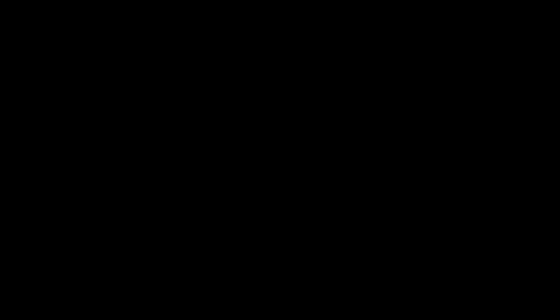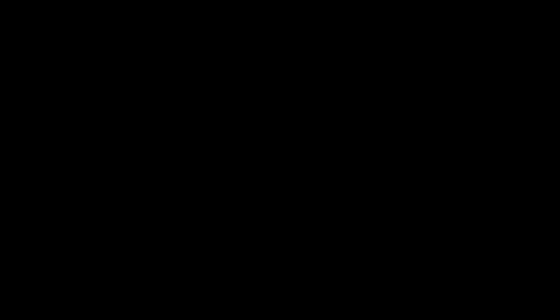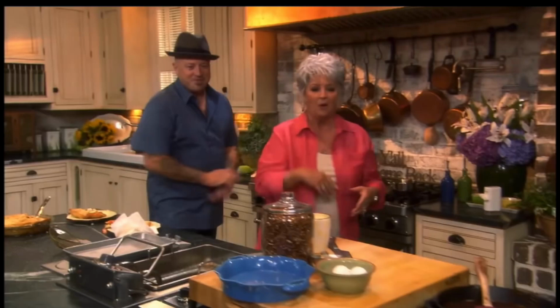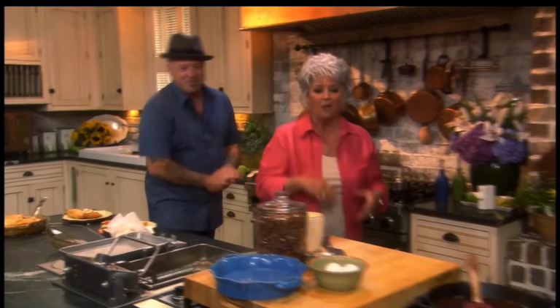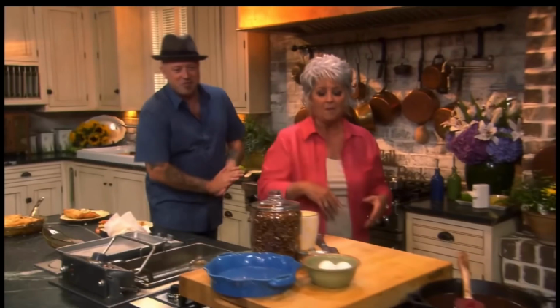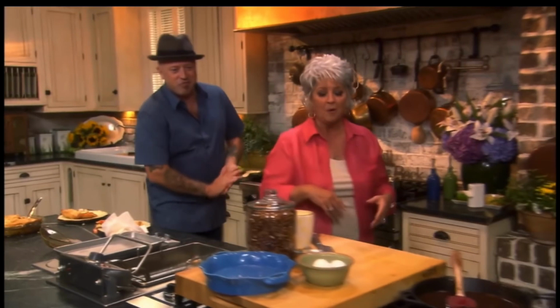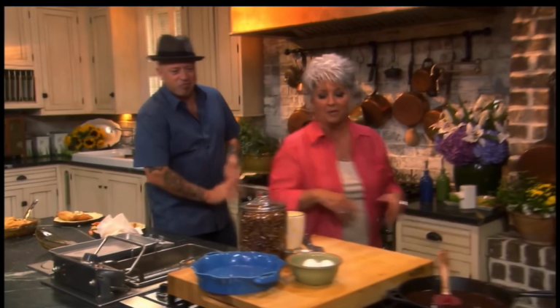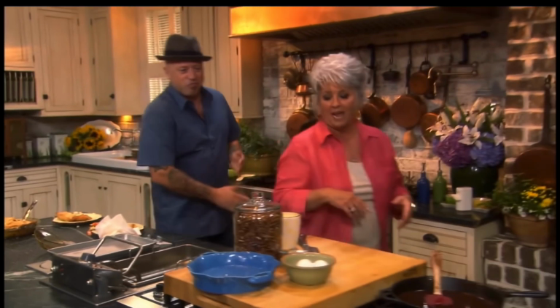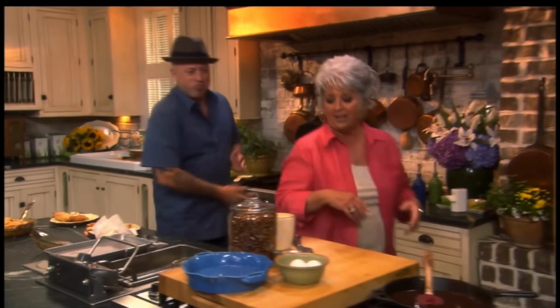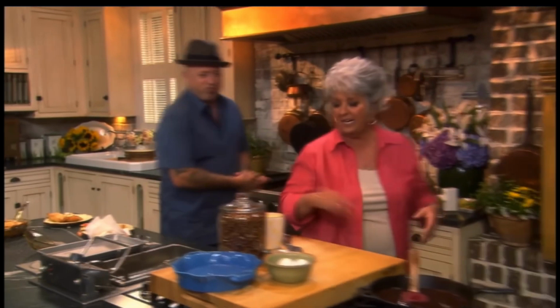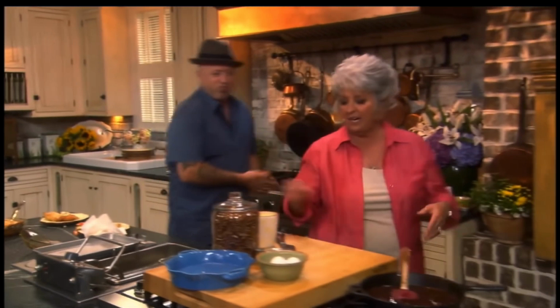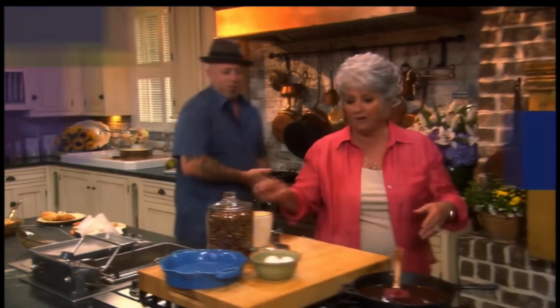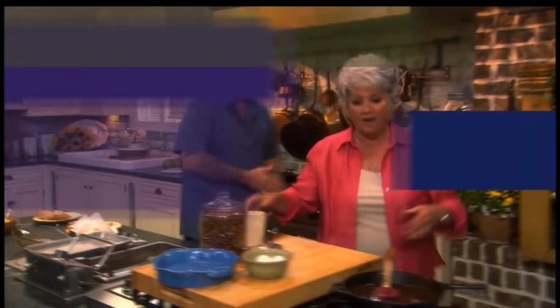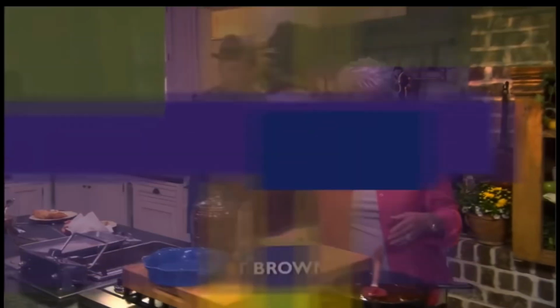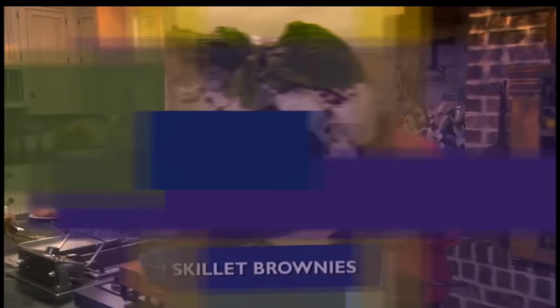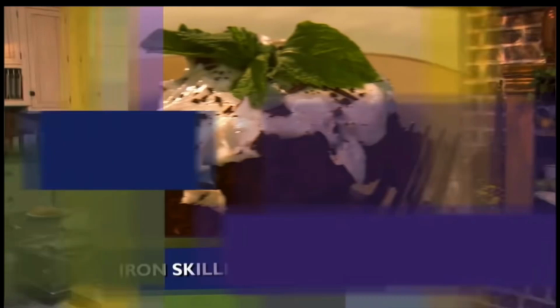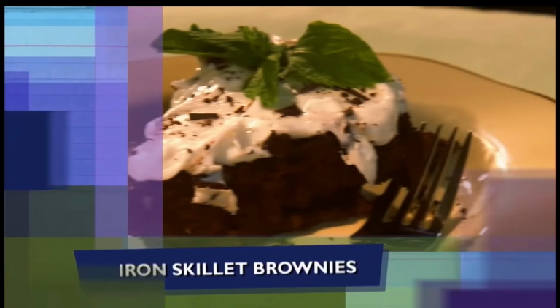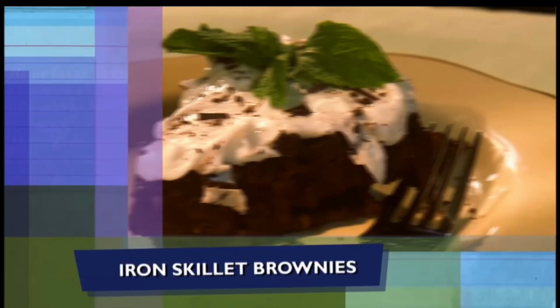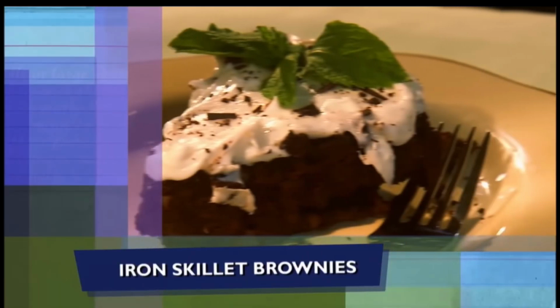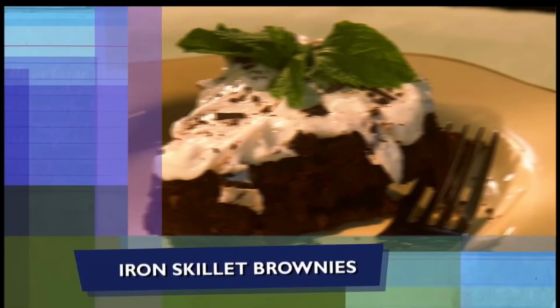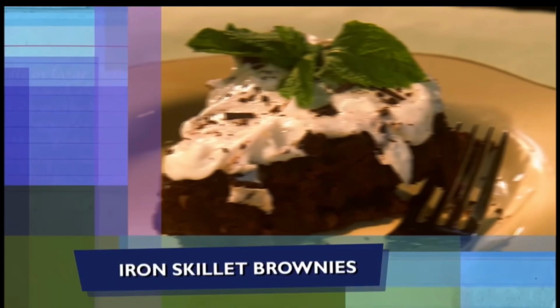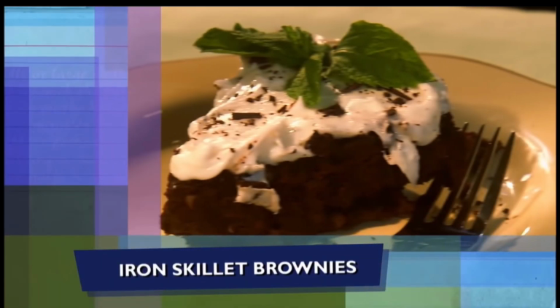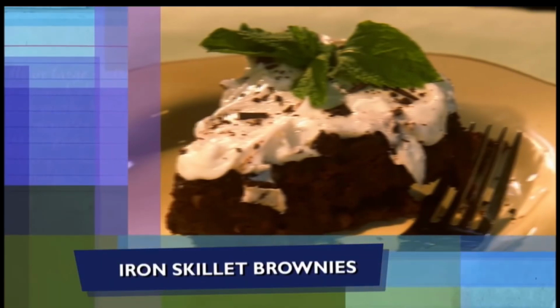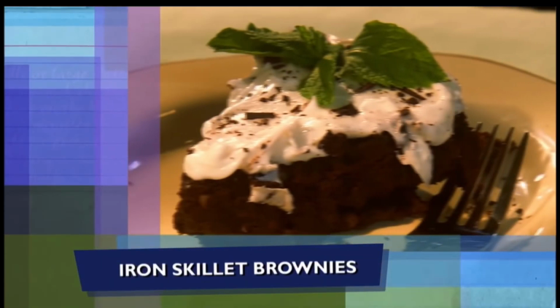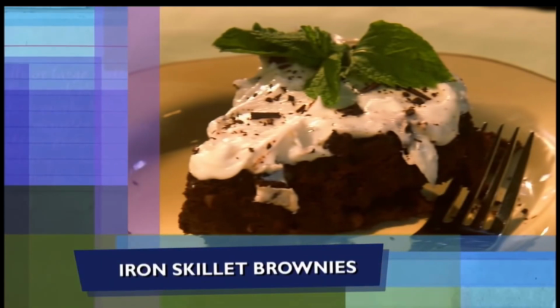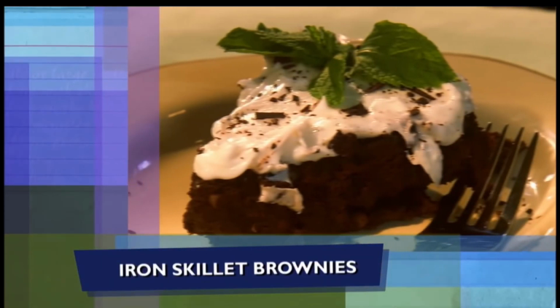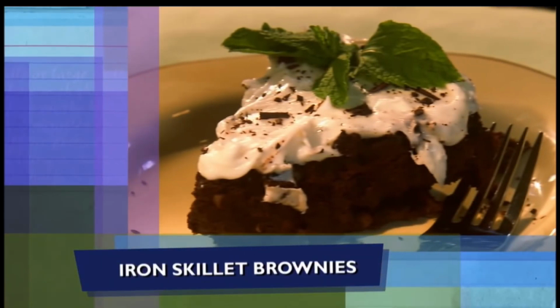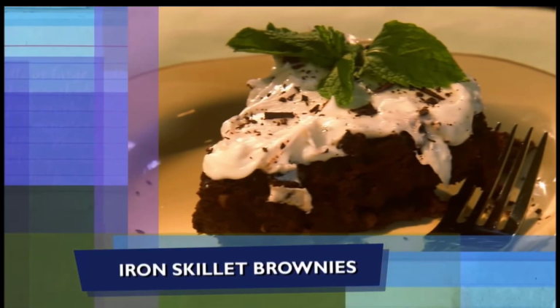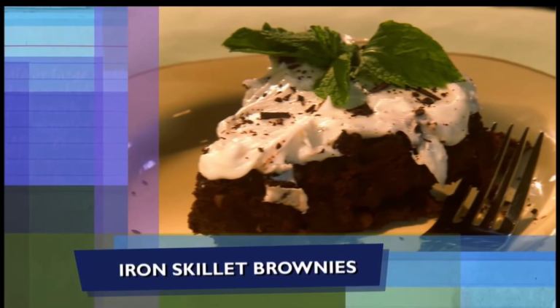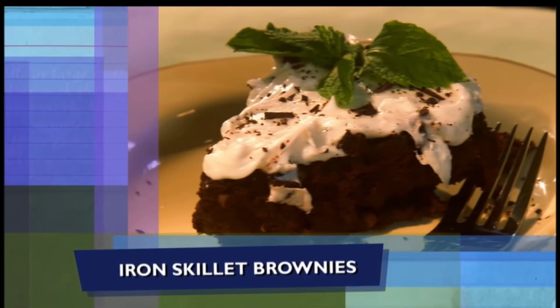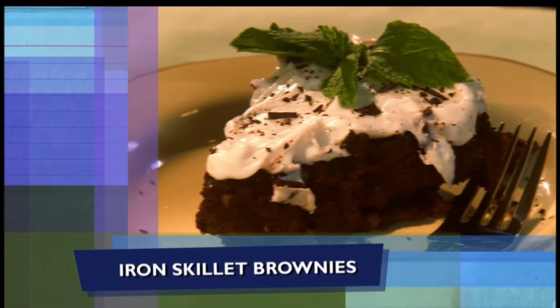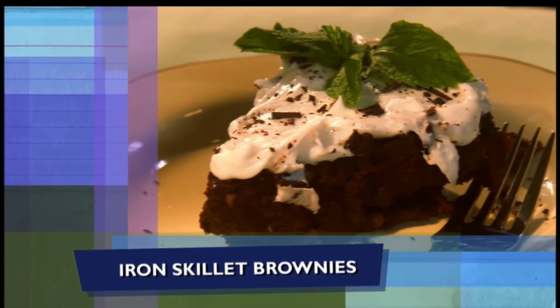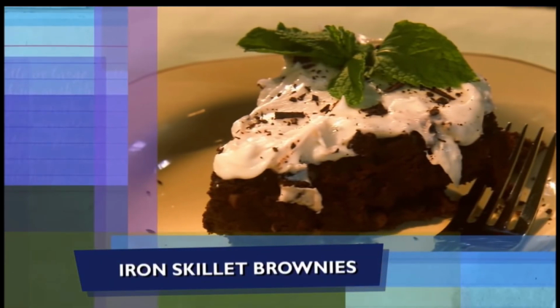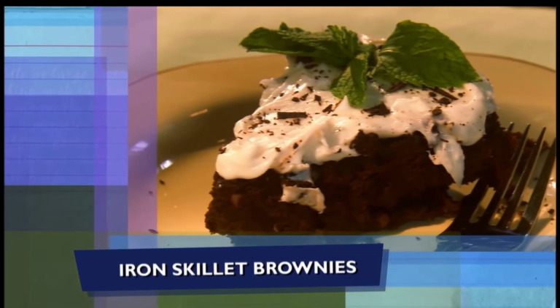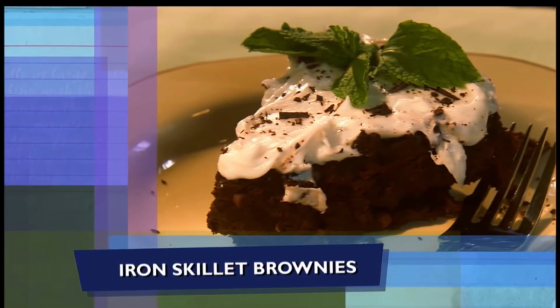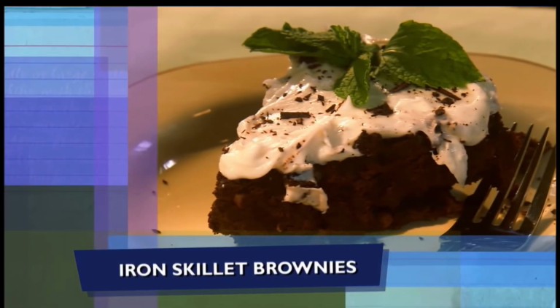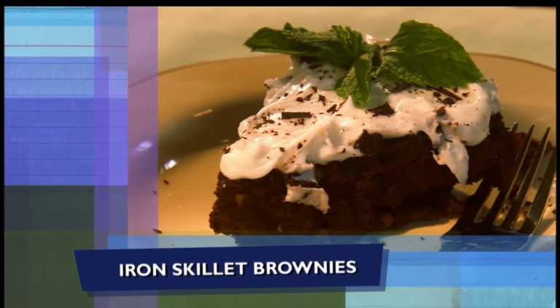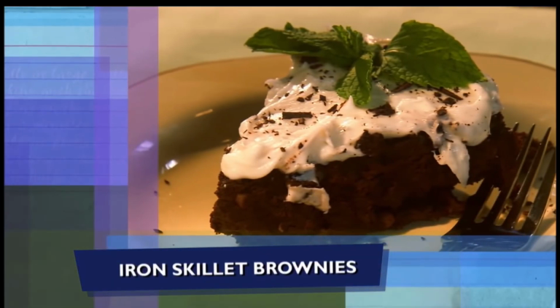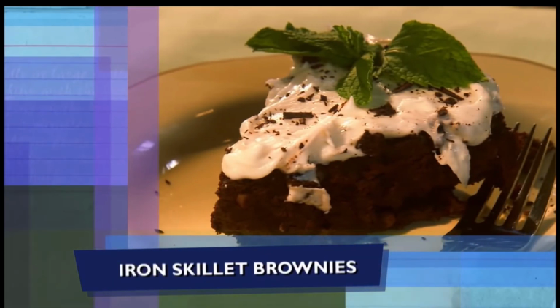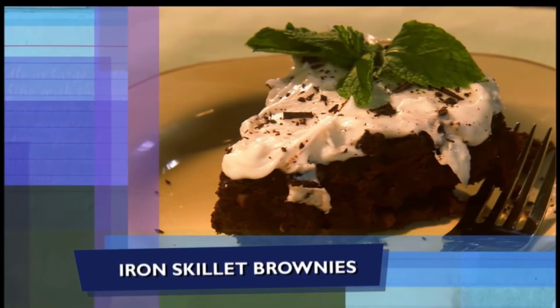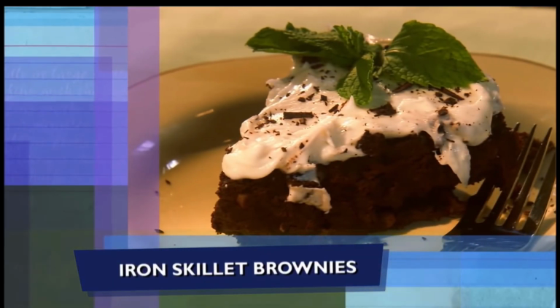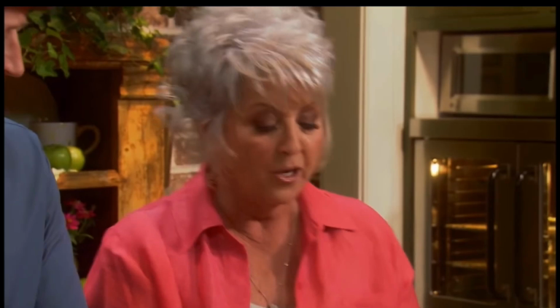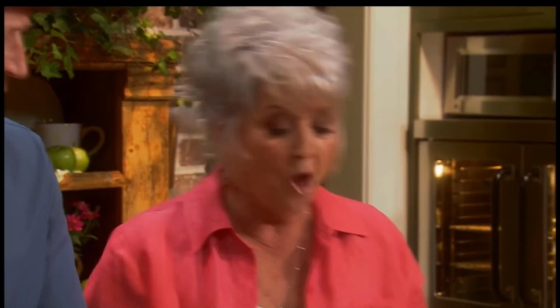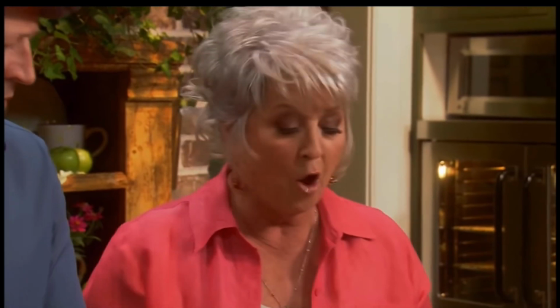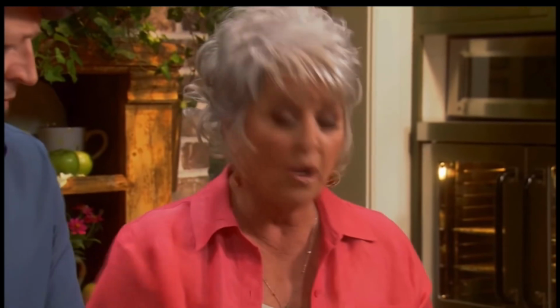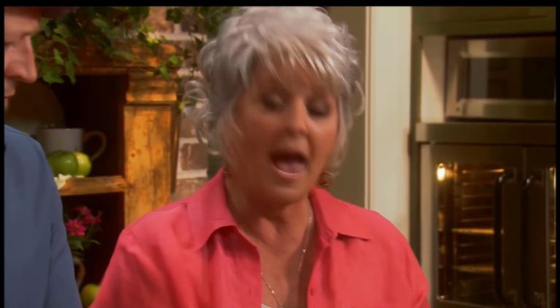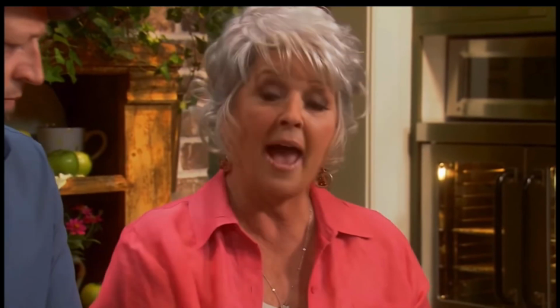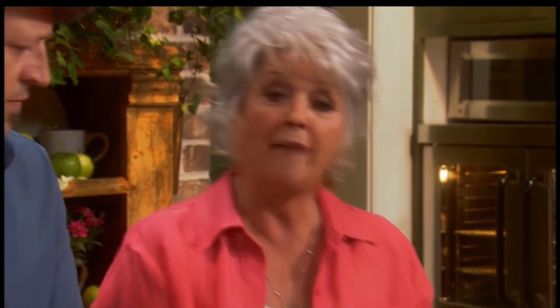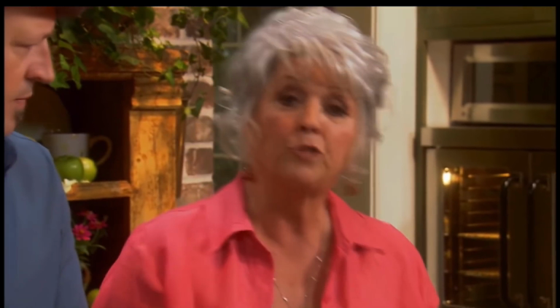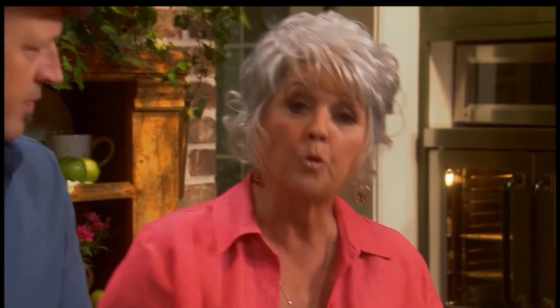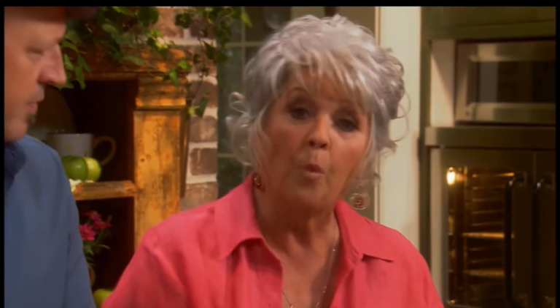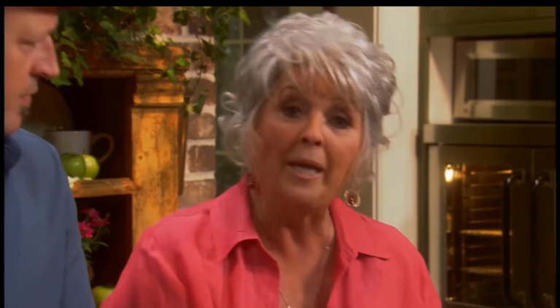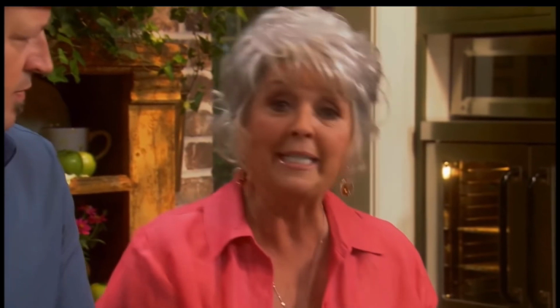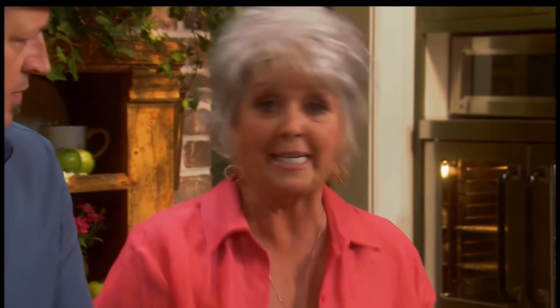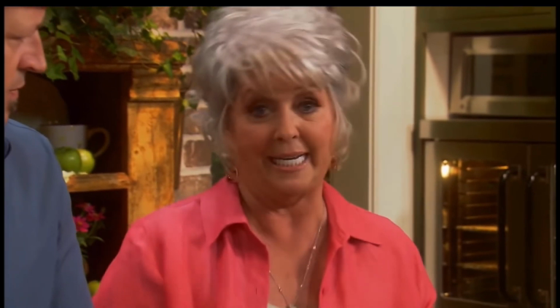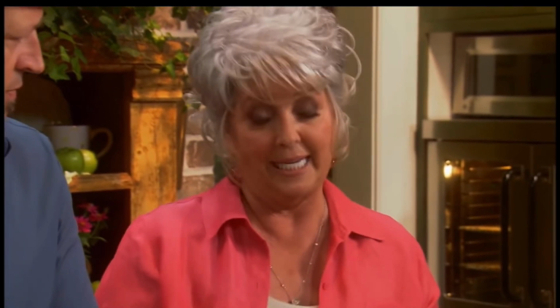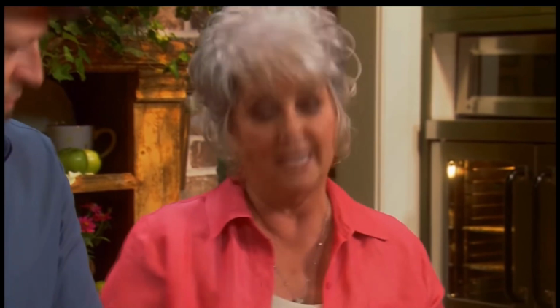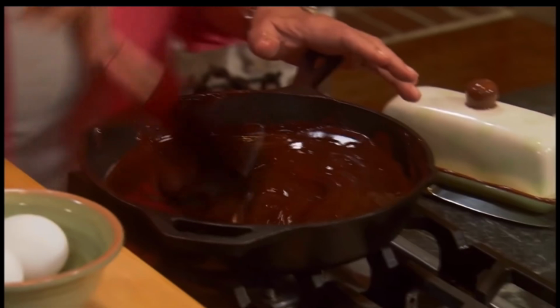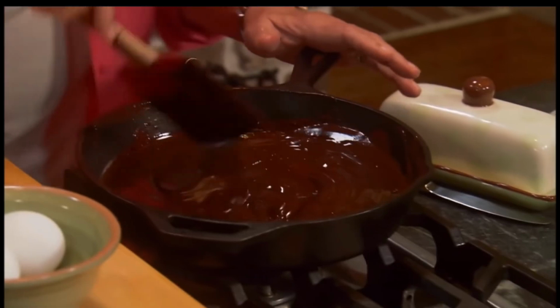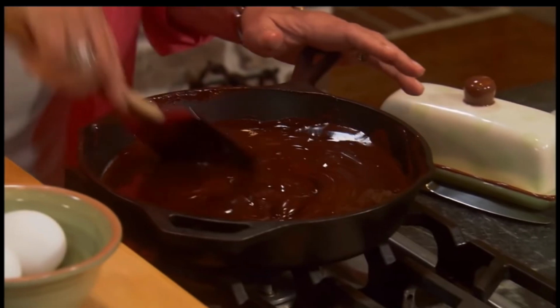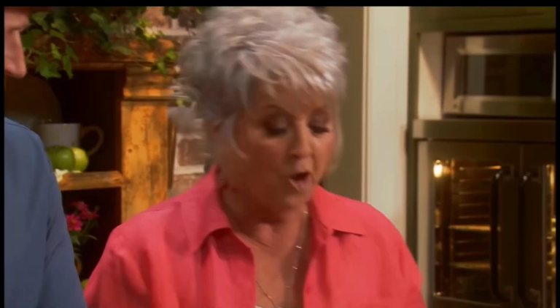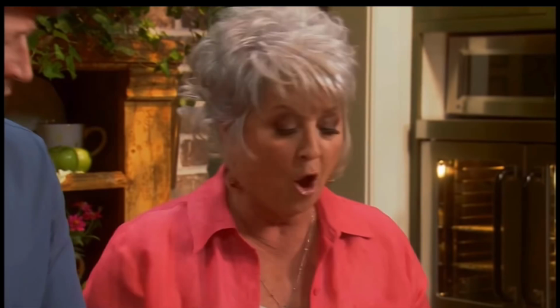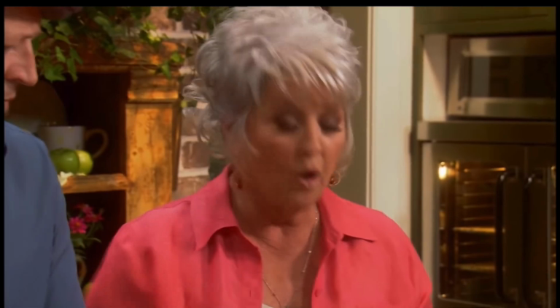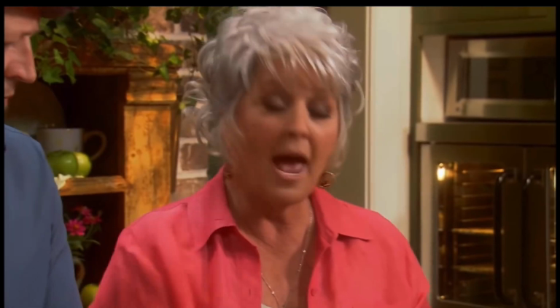Well, come on down here. We're gonna get started on the Iron Sinful Brownies. I have 20 of y'all.